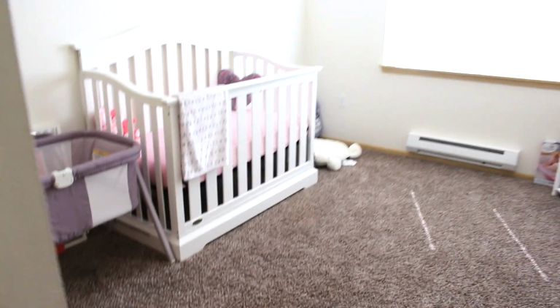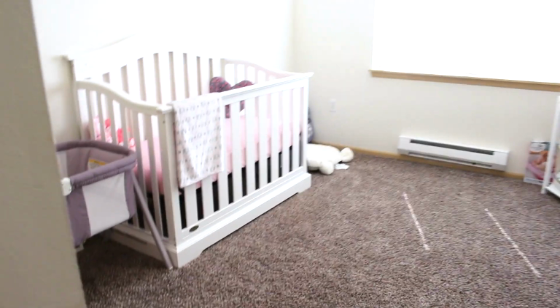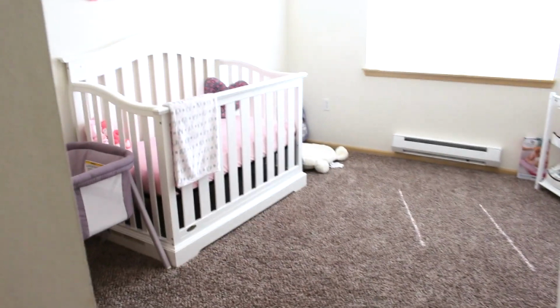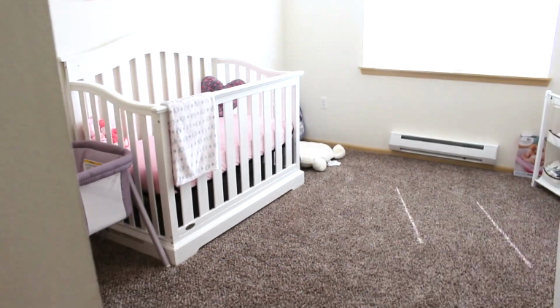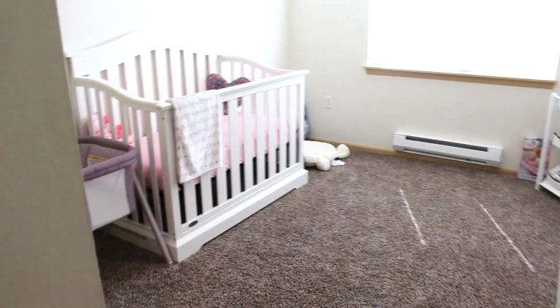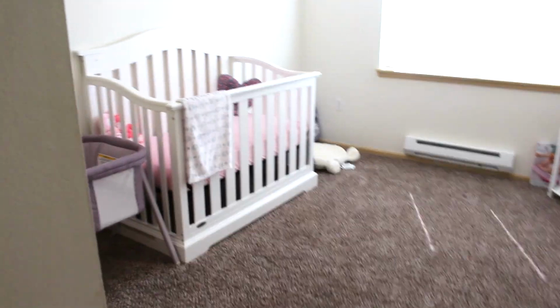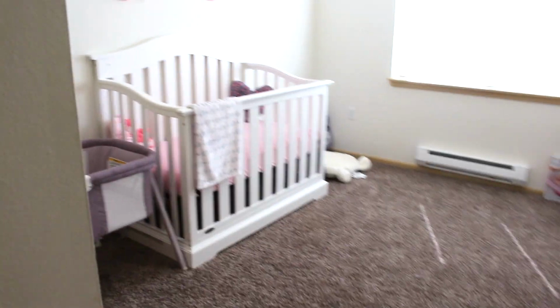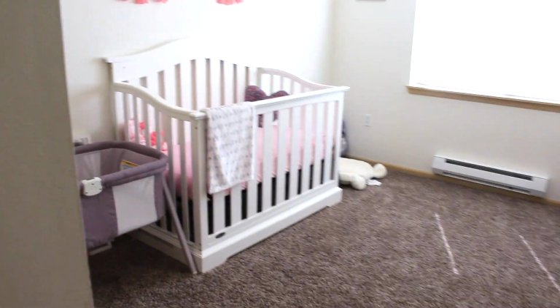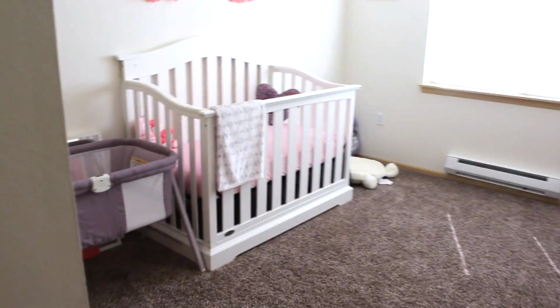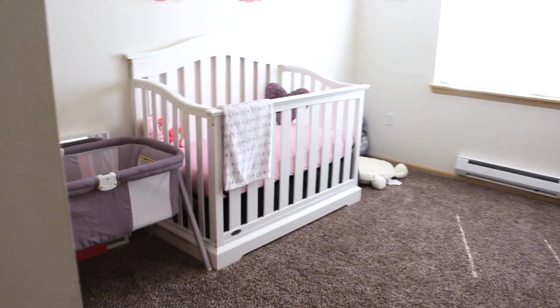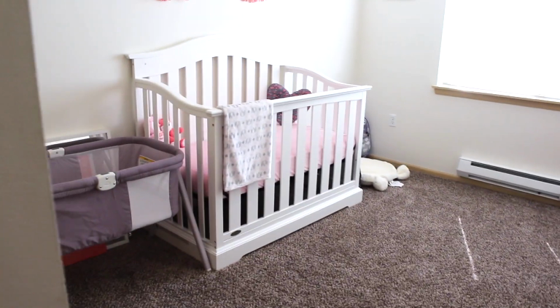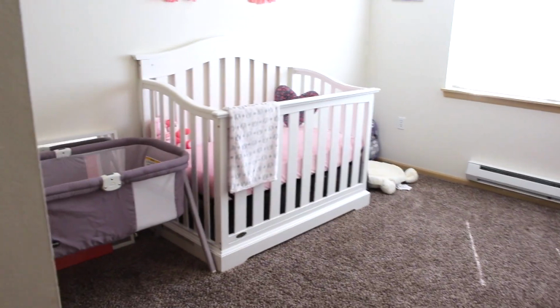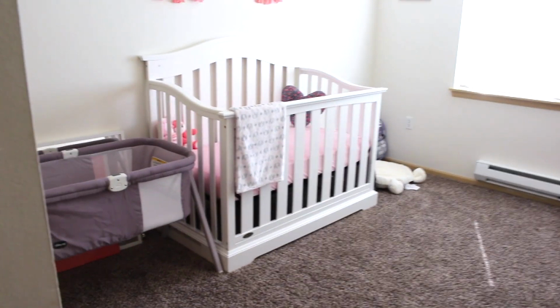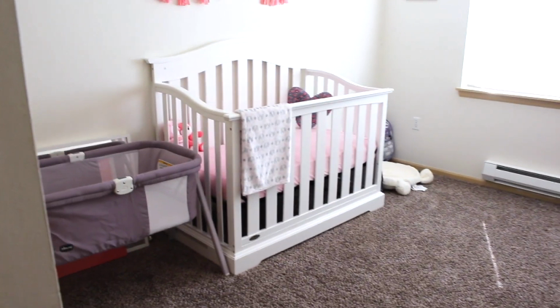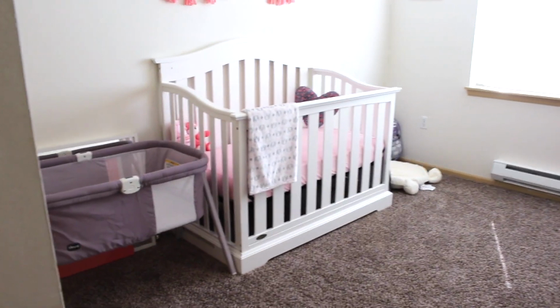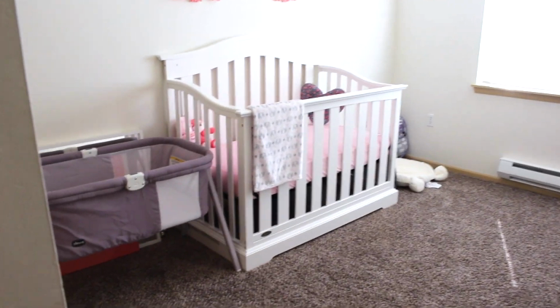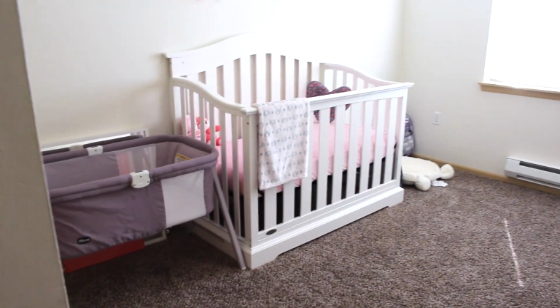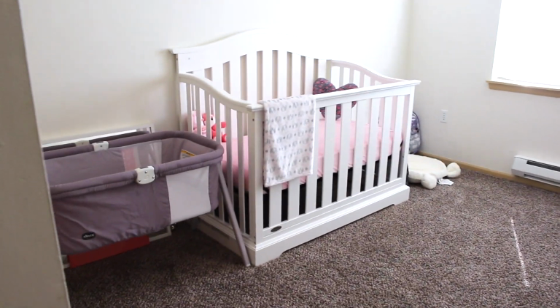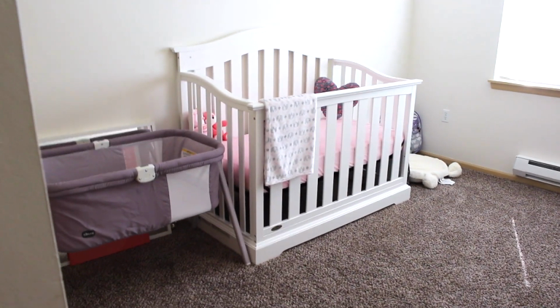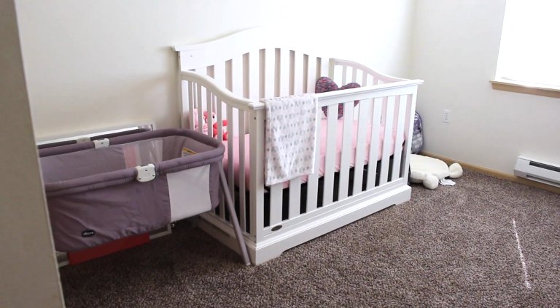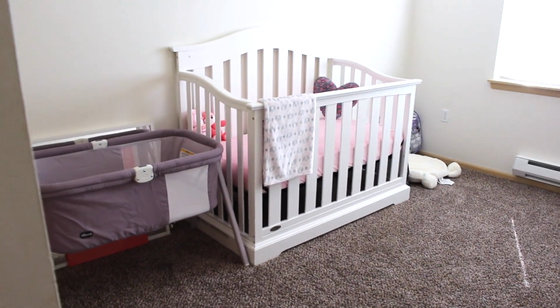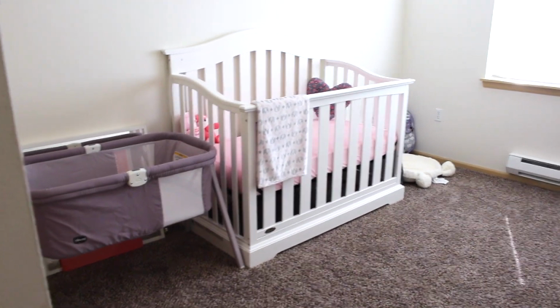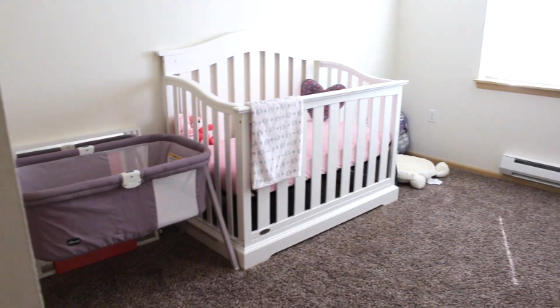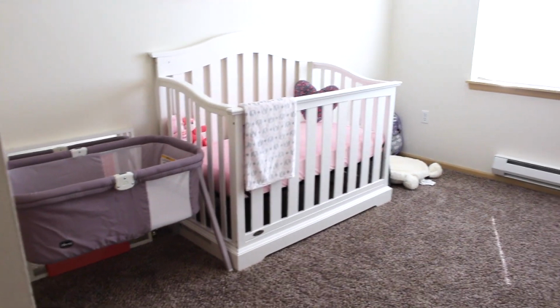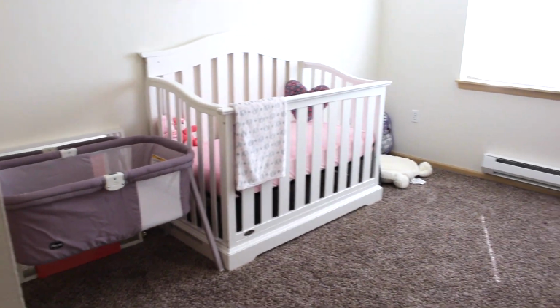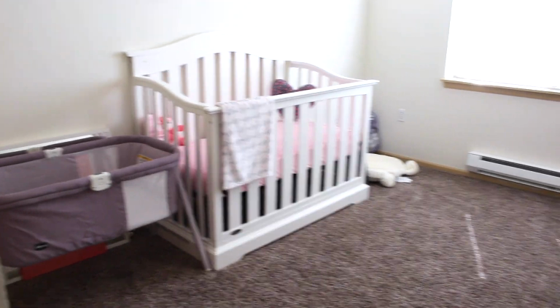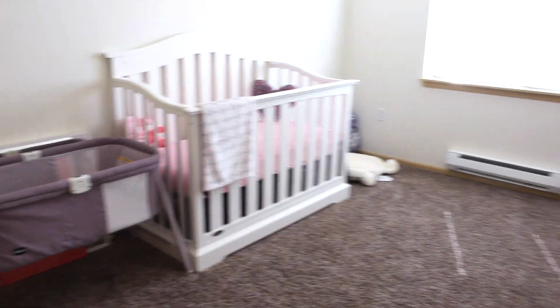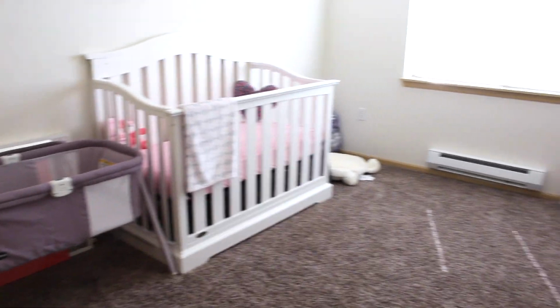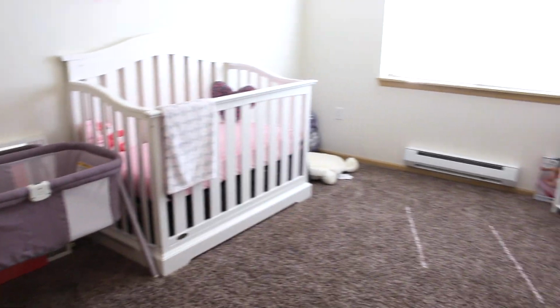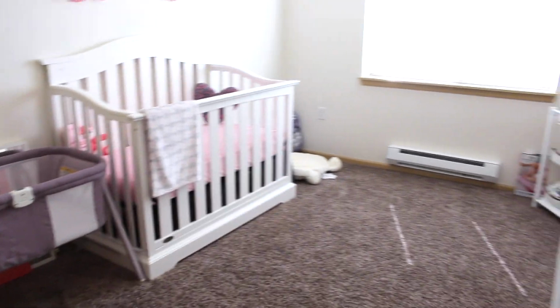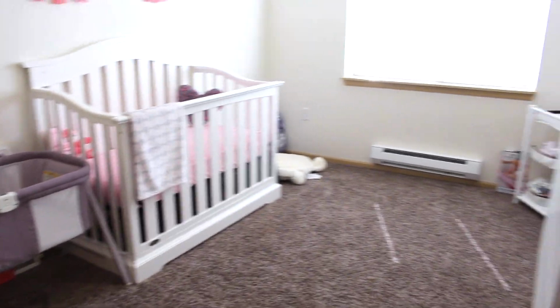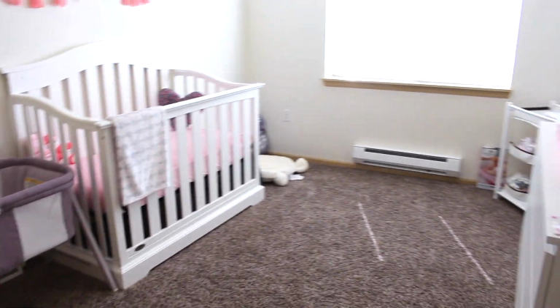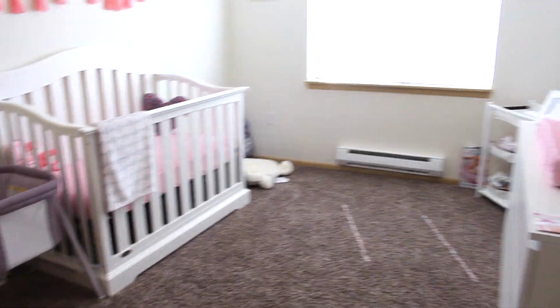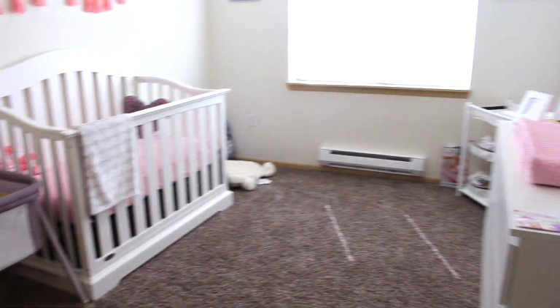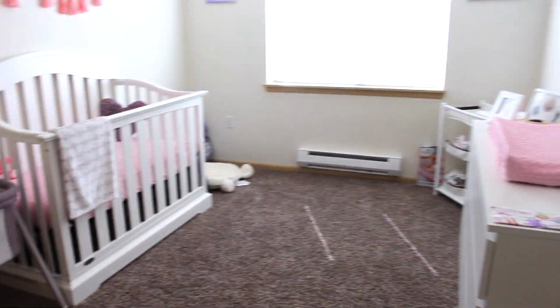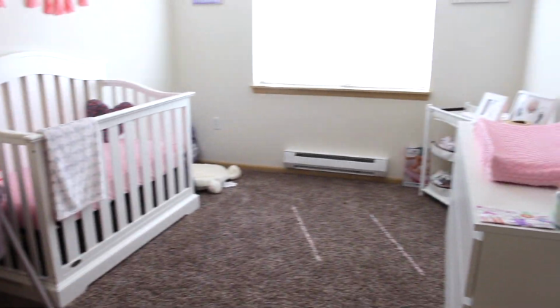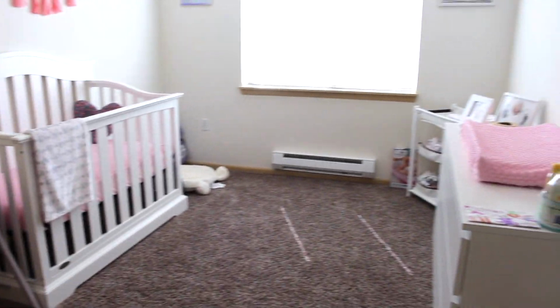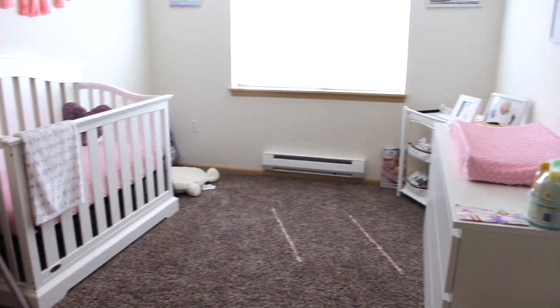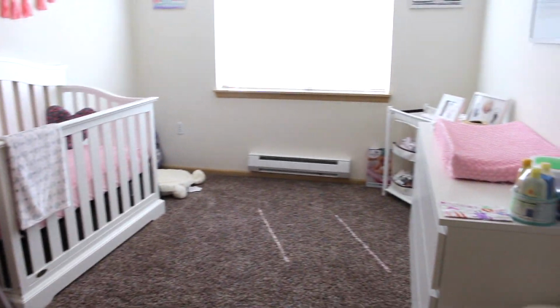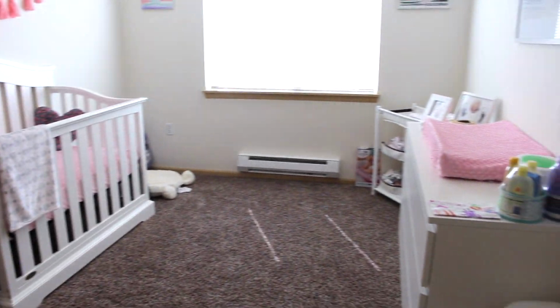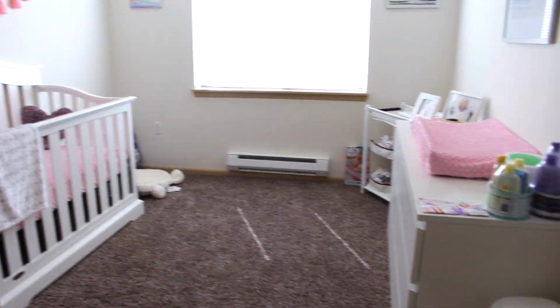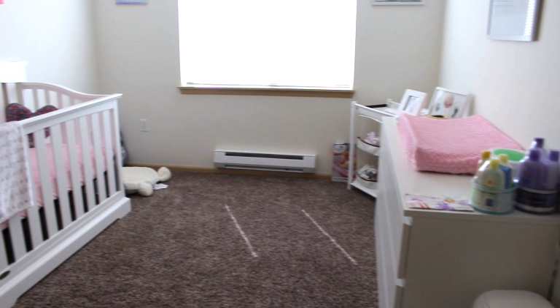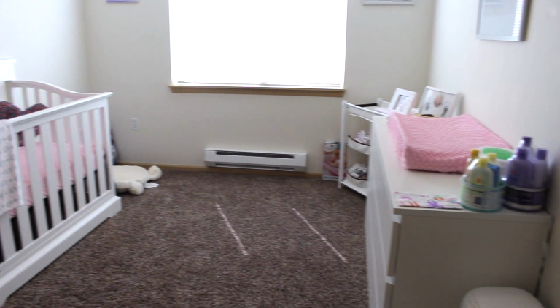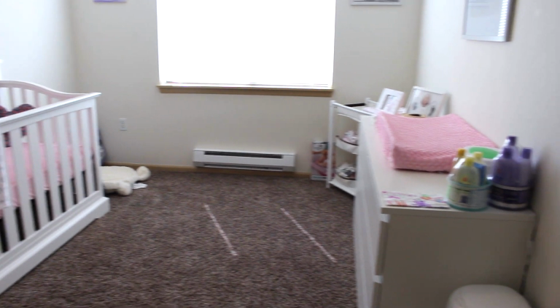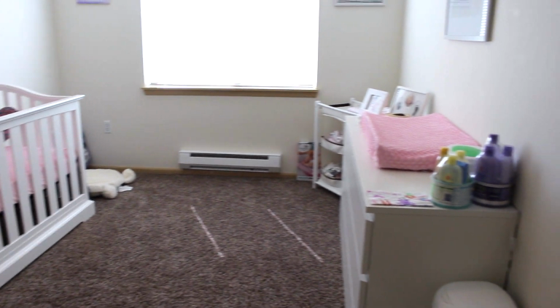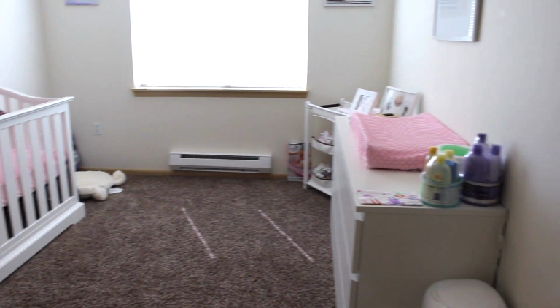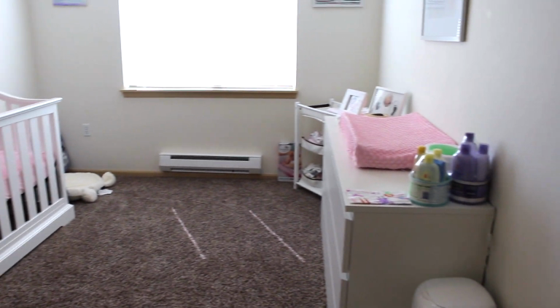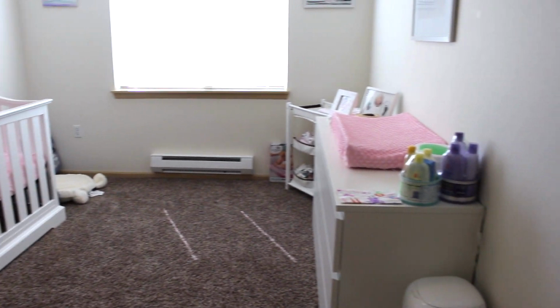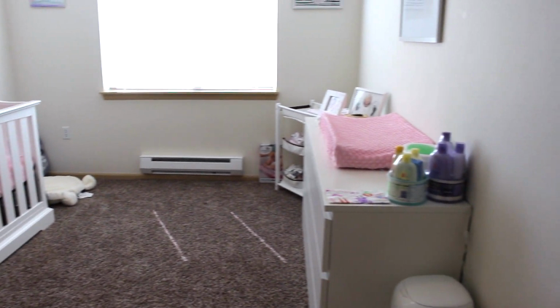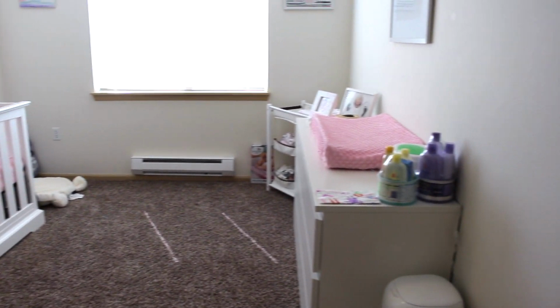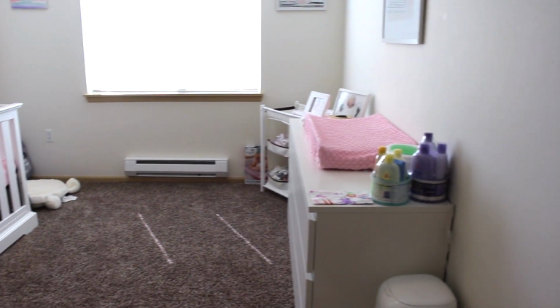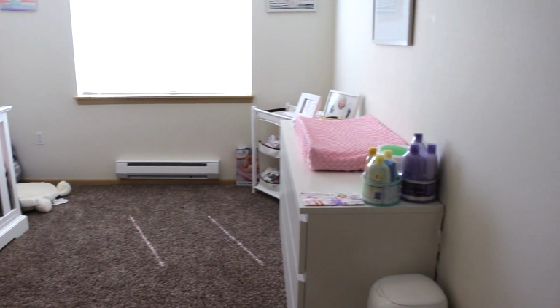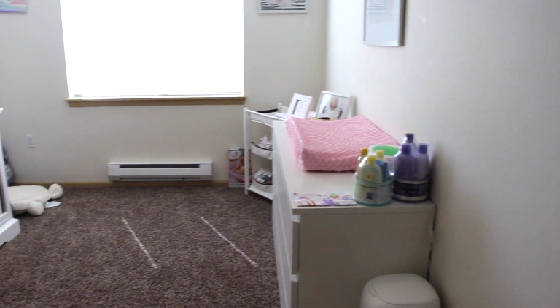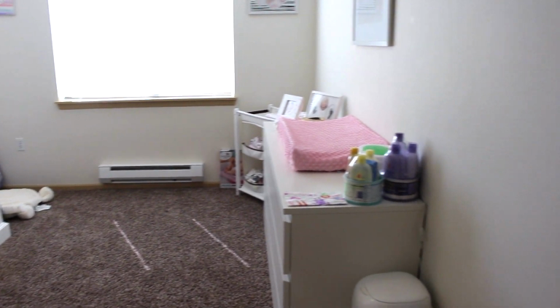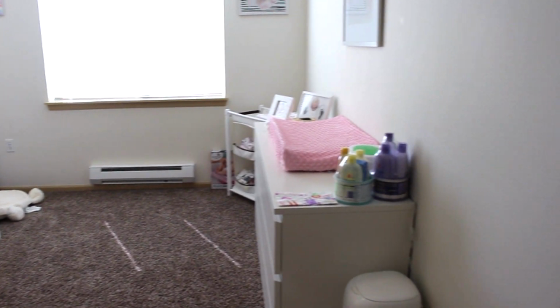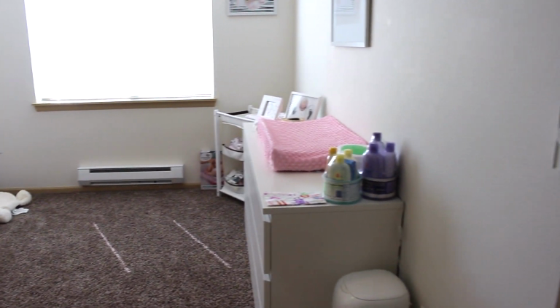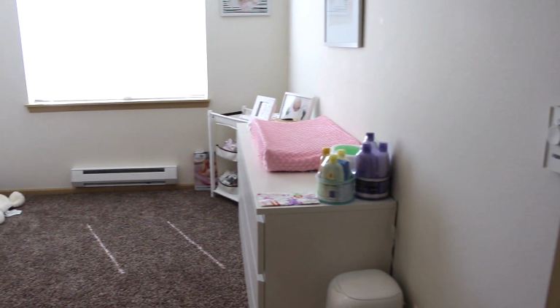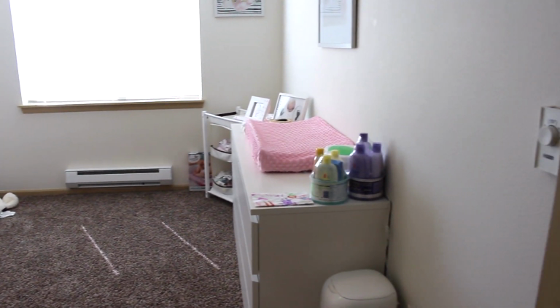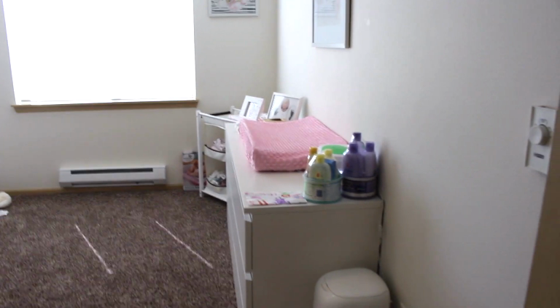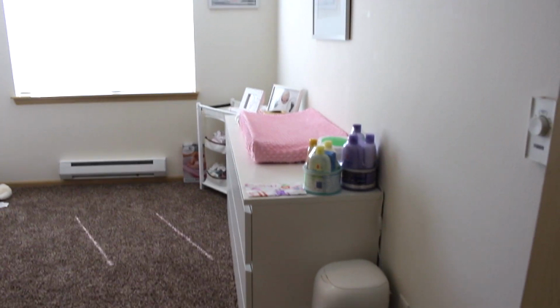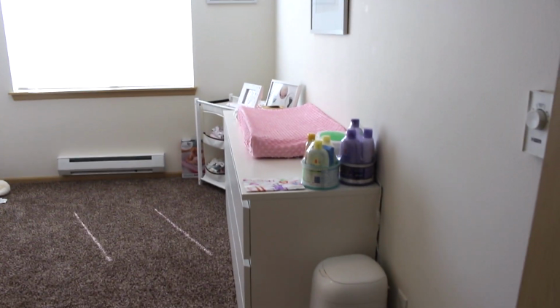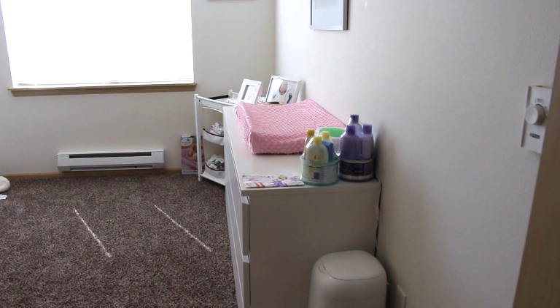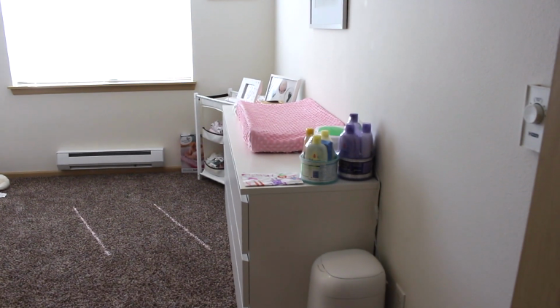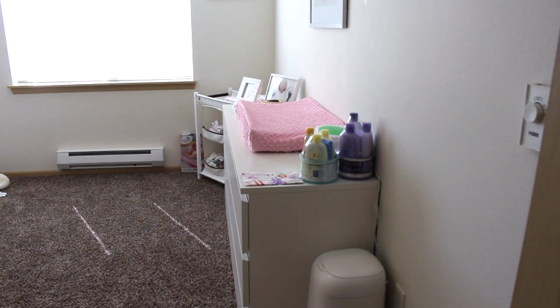This is the whole nursery. I hope you guys enjoyed this video and thank you guys so much for watching. I will see you guys on my next video.